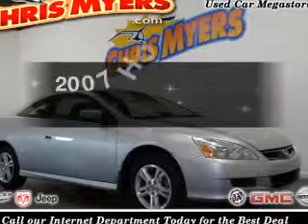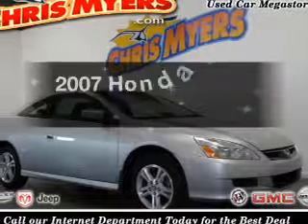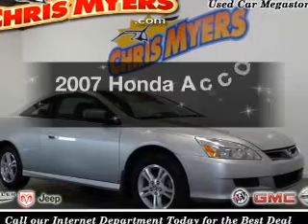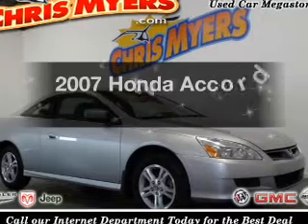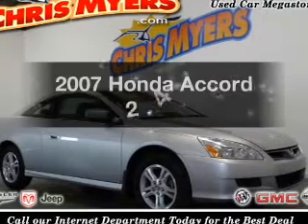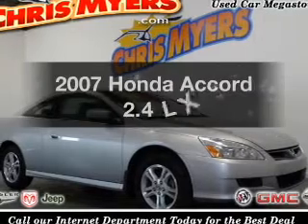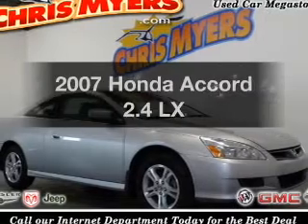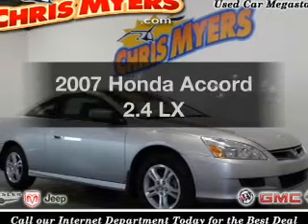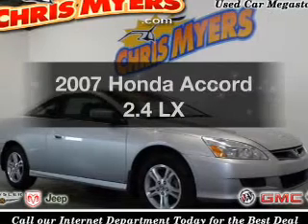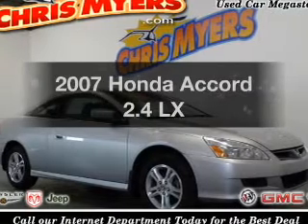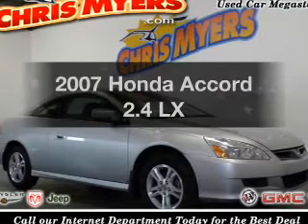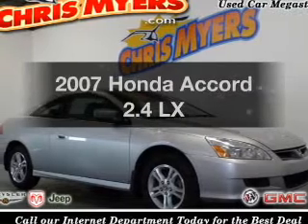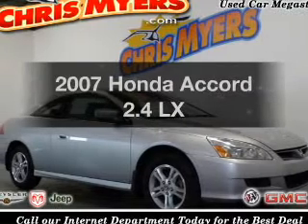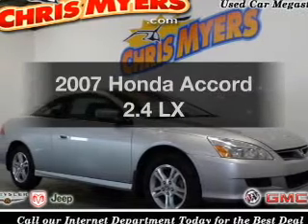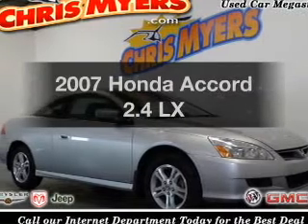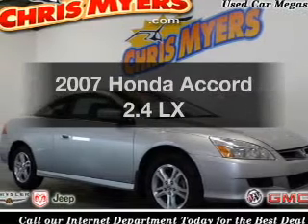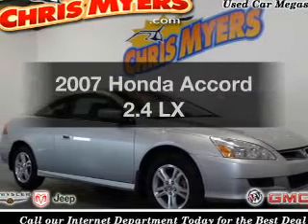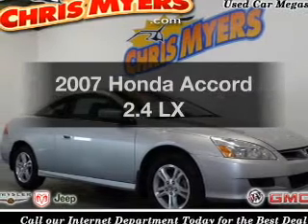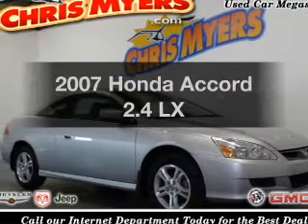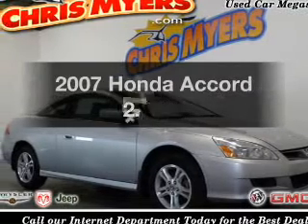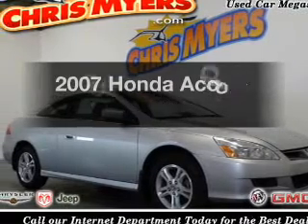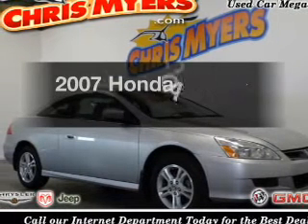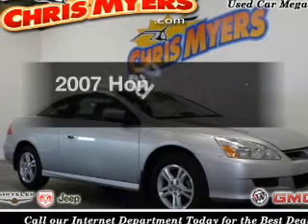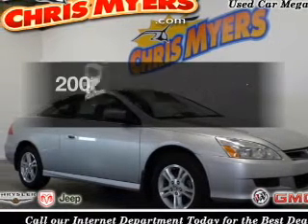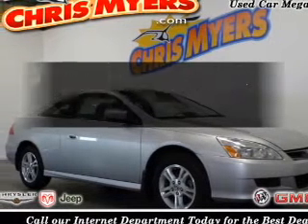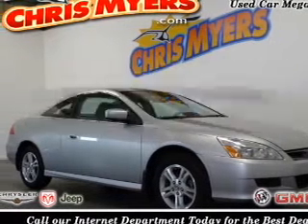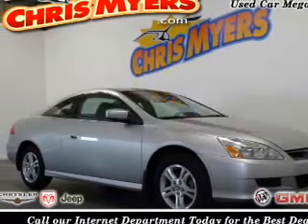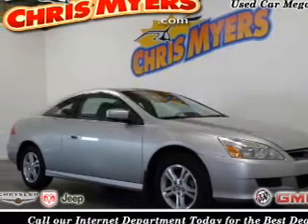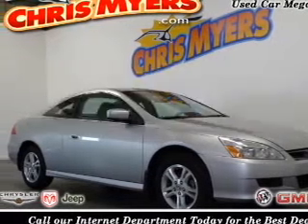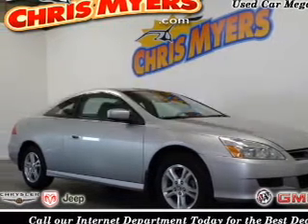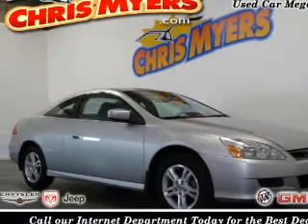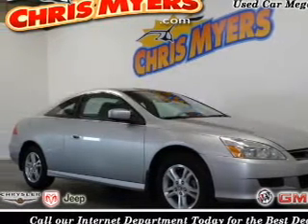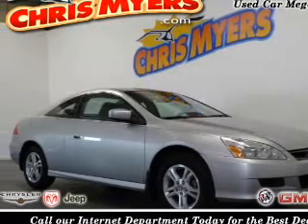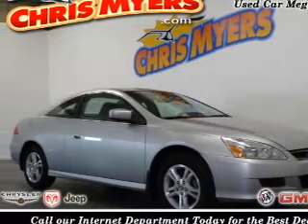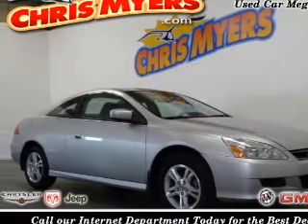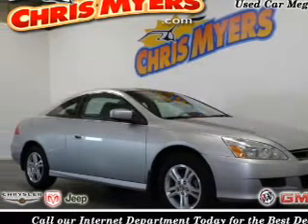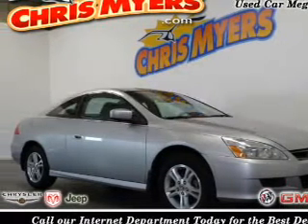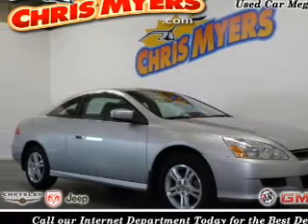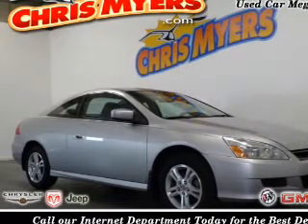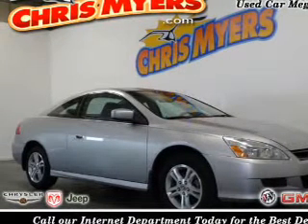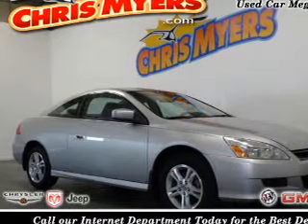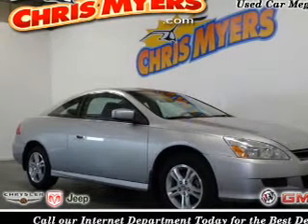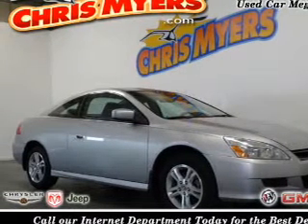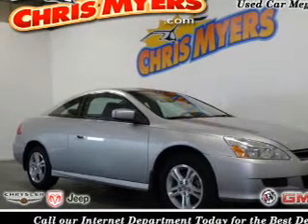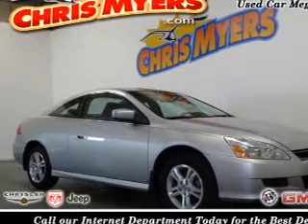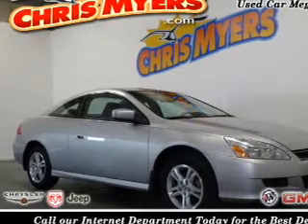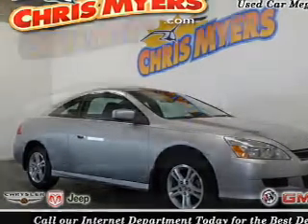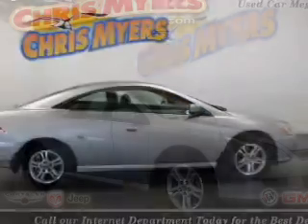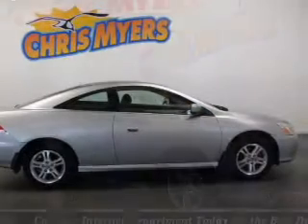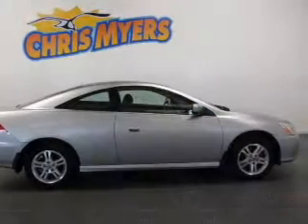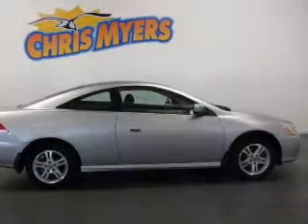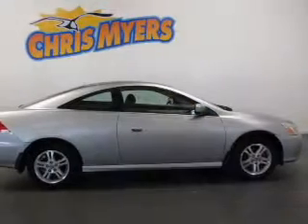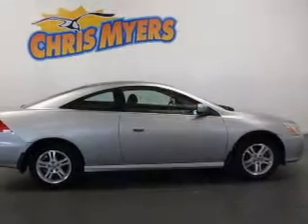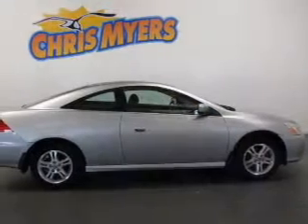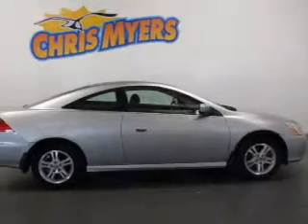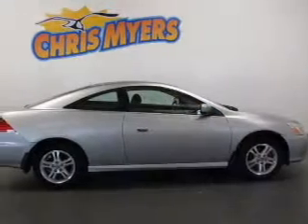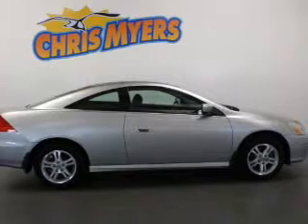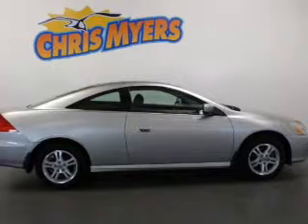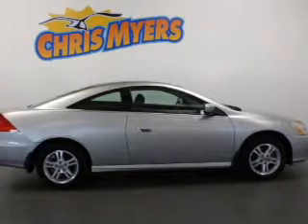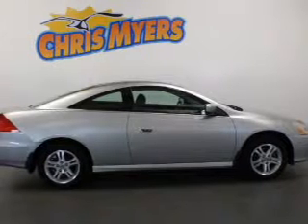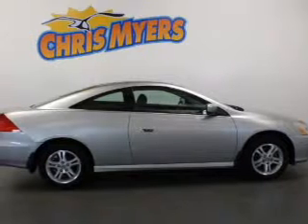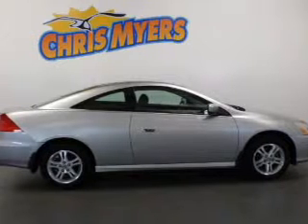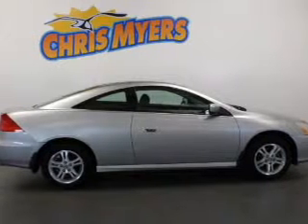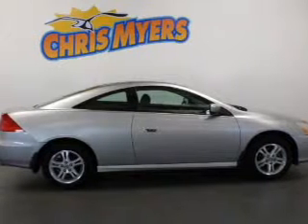Introducing the 2007 Honda Accord. If you're looking for a first-rate auto, this one could be yours today.